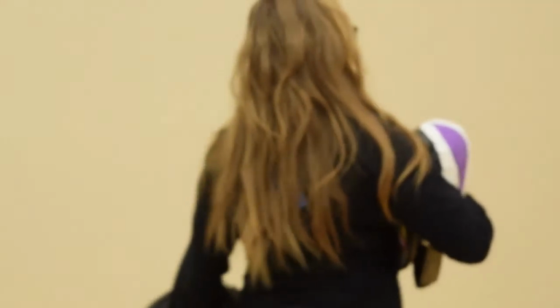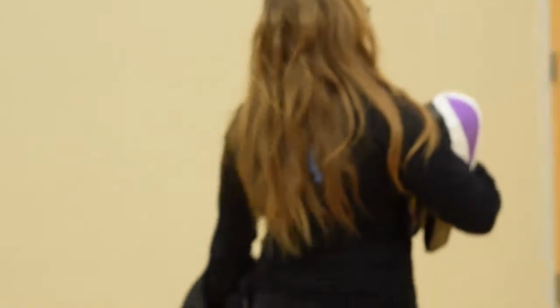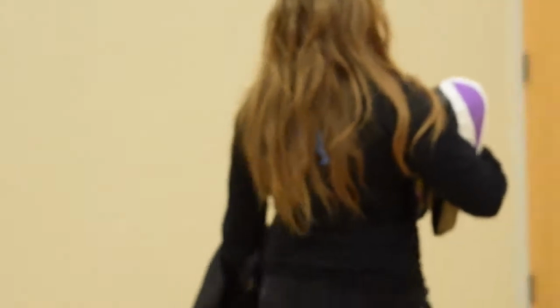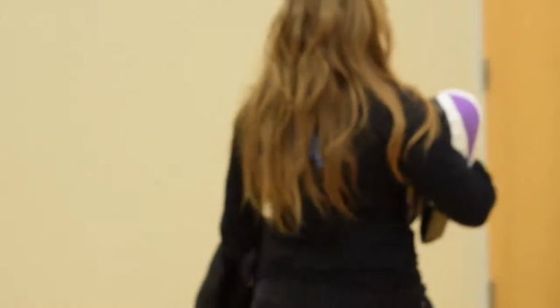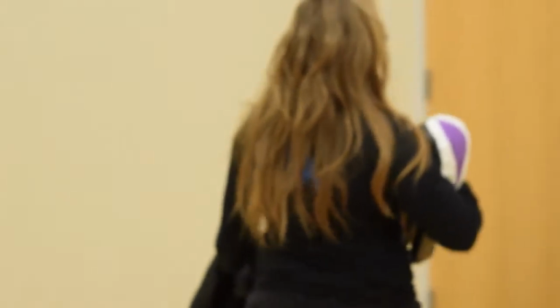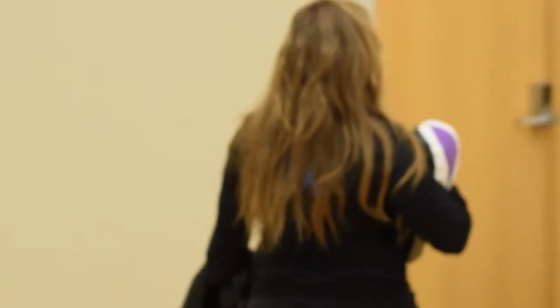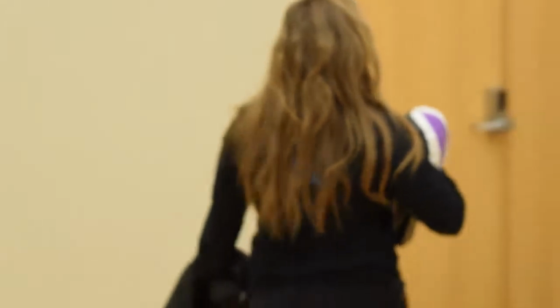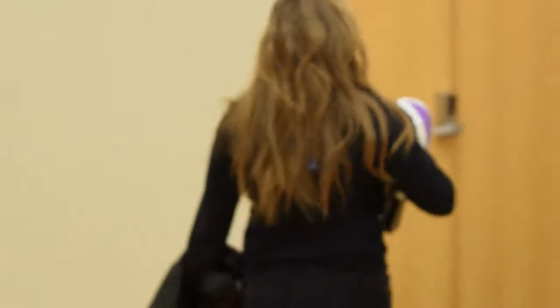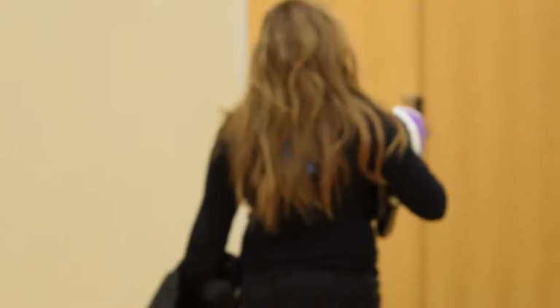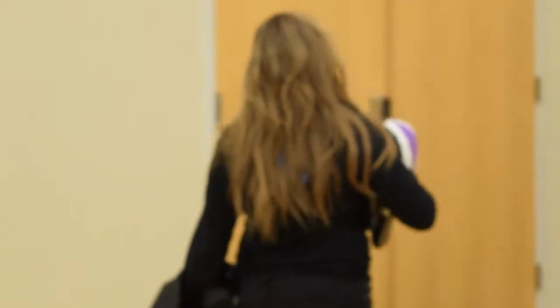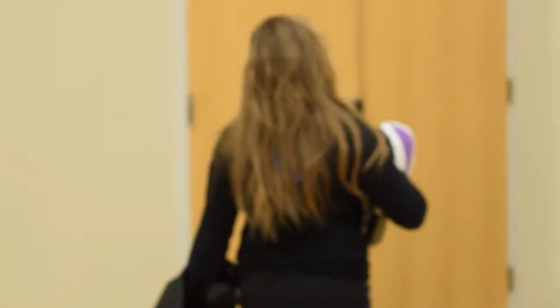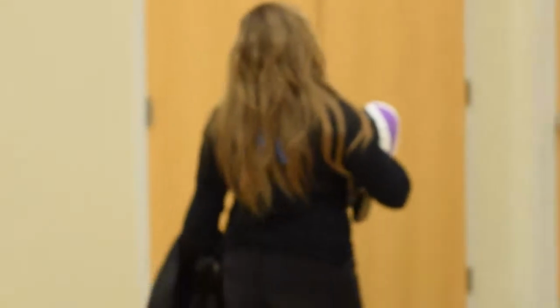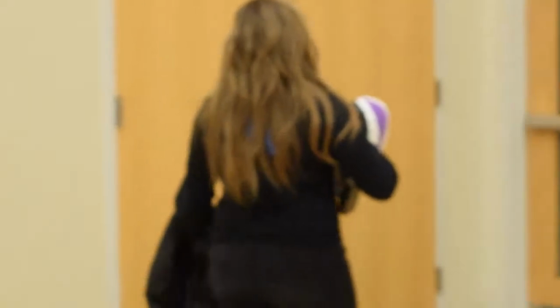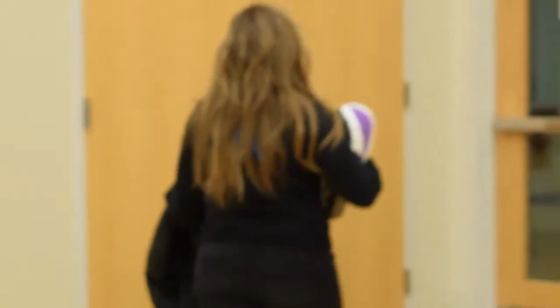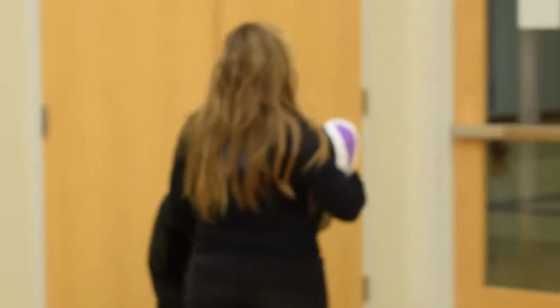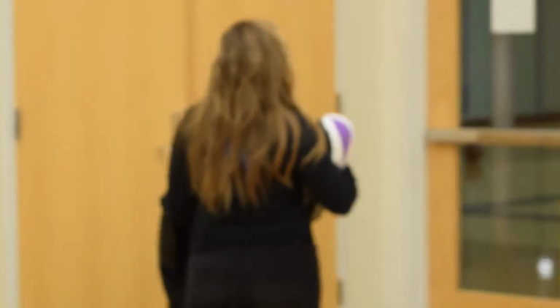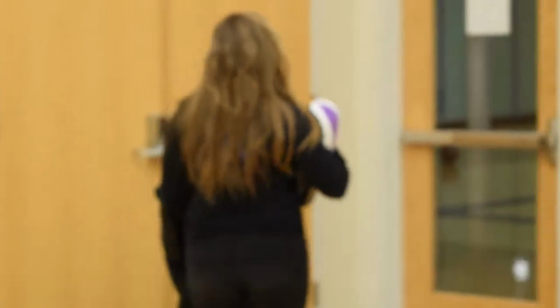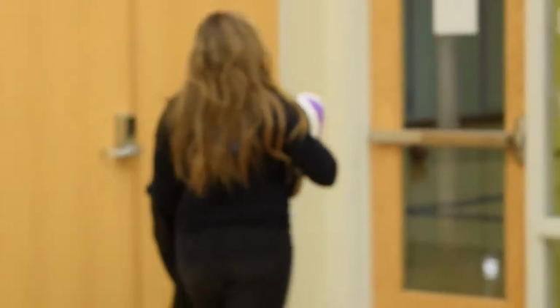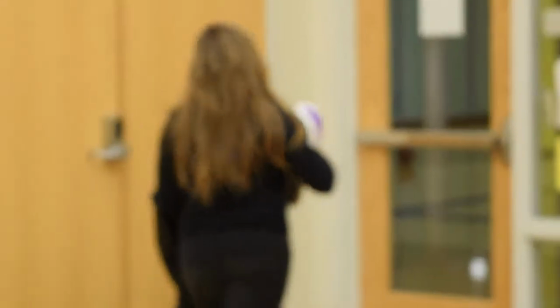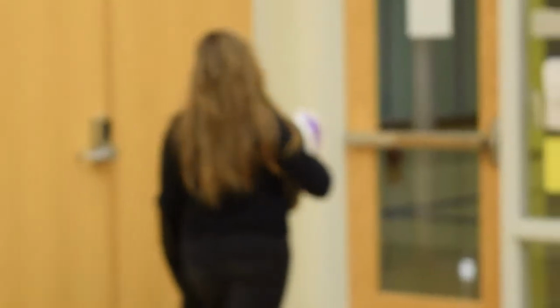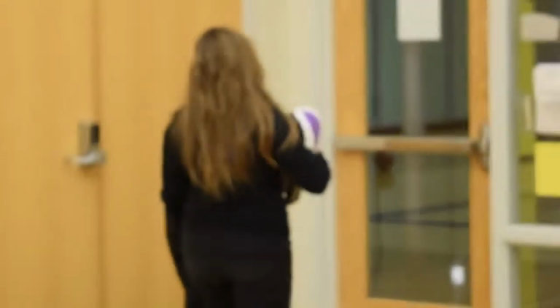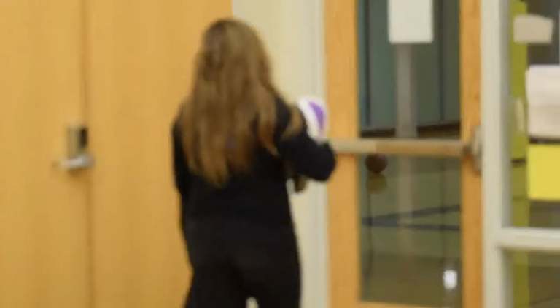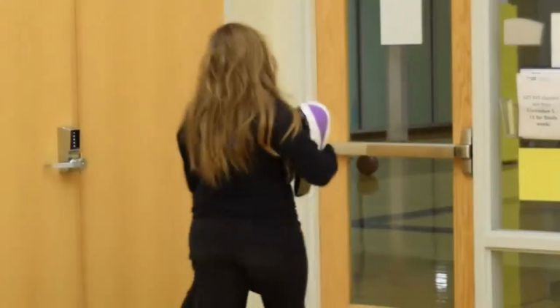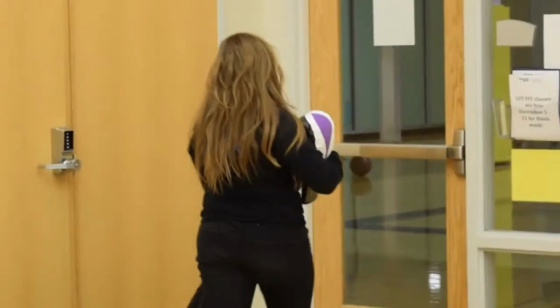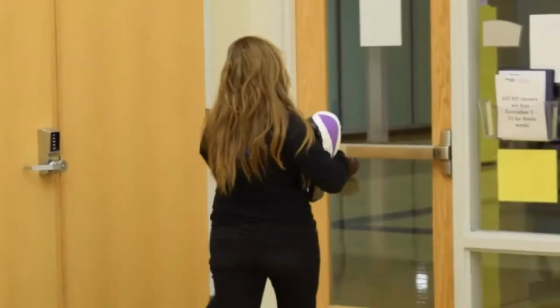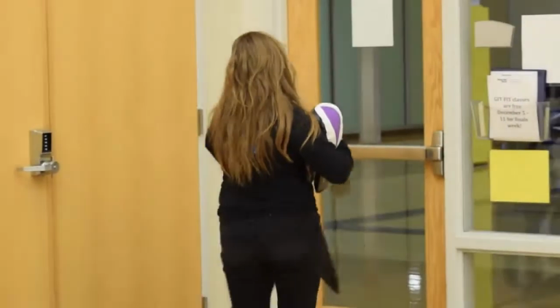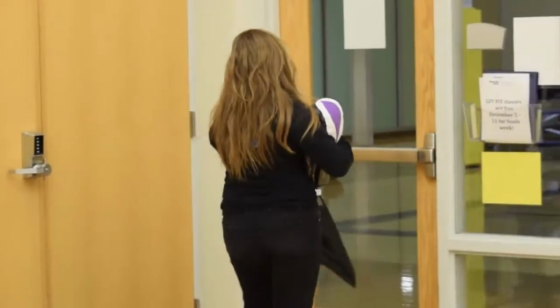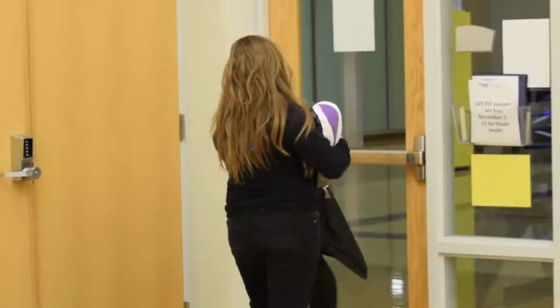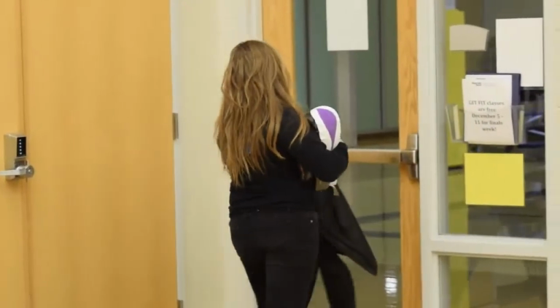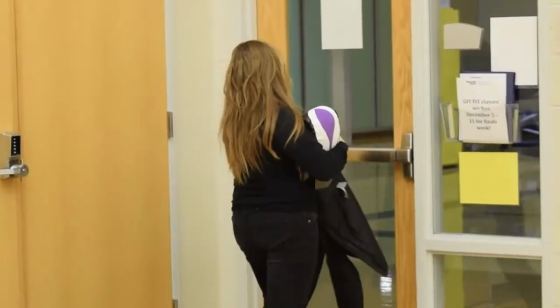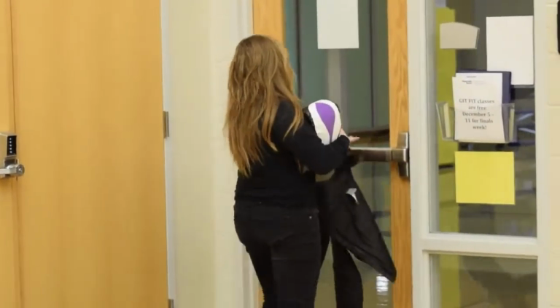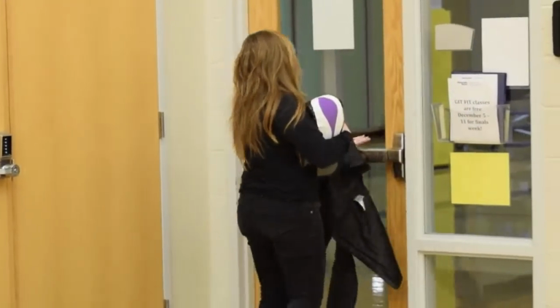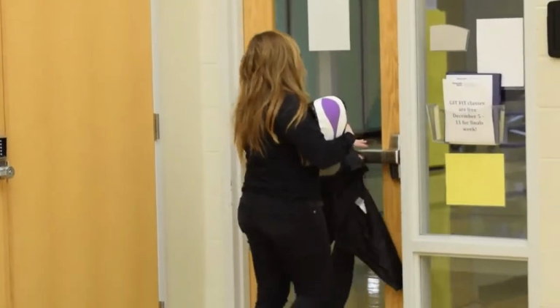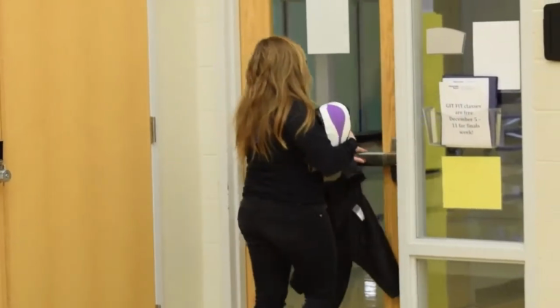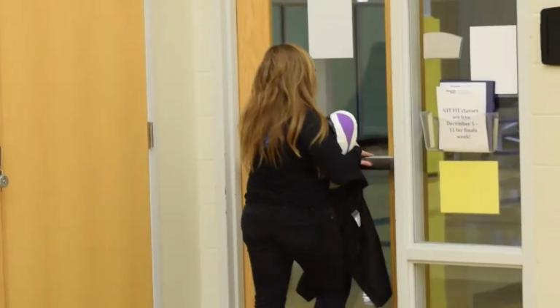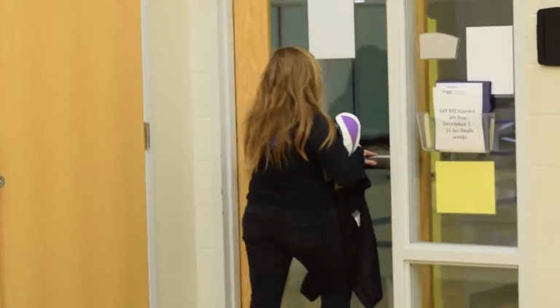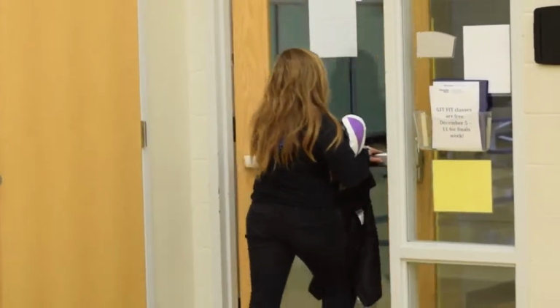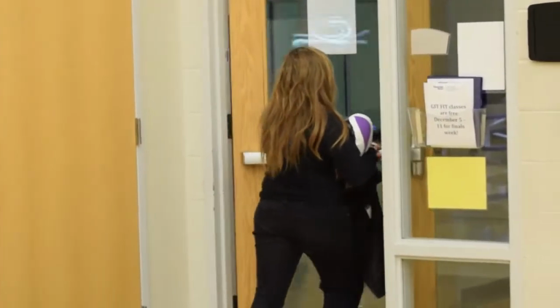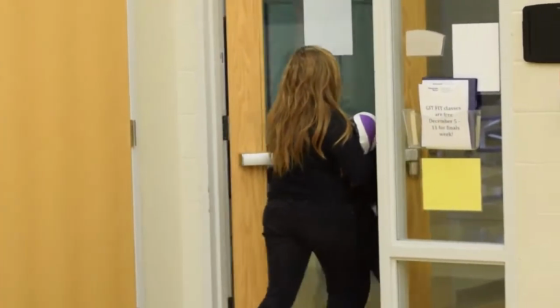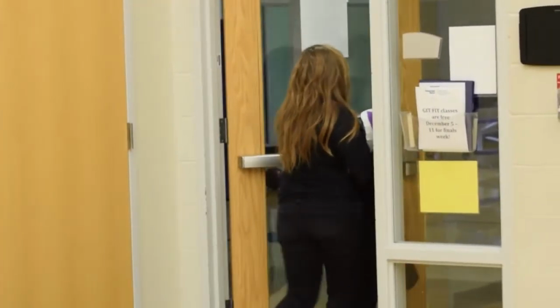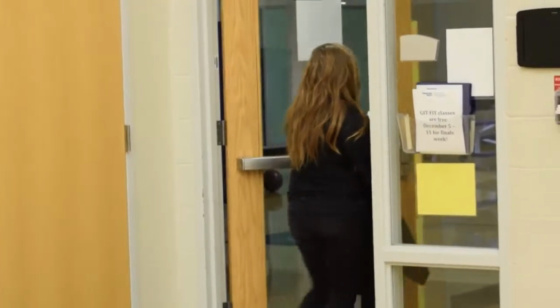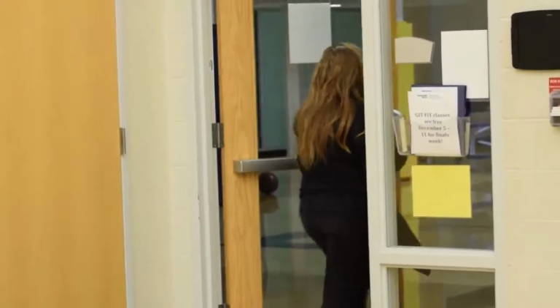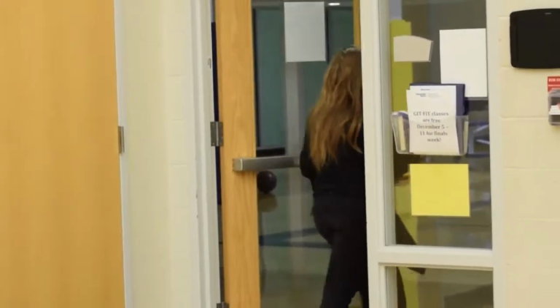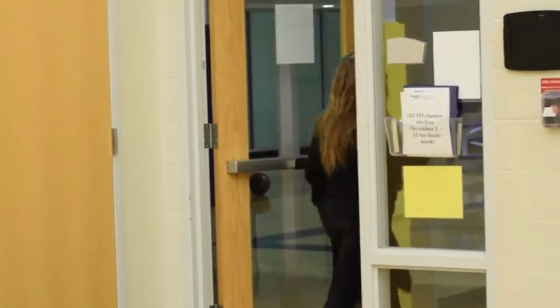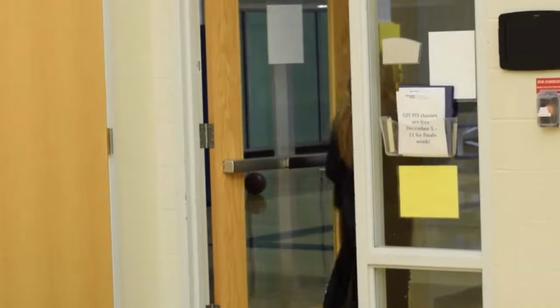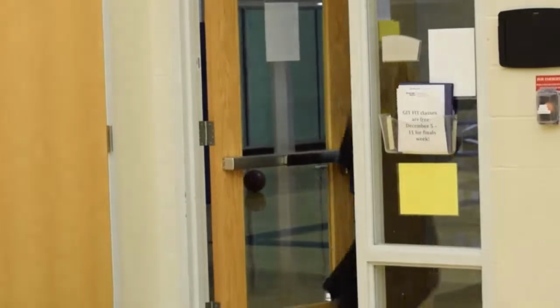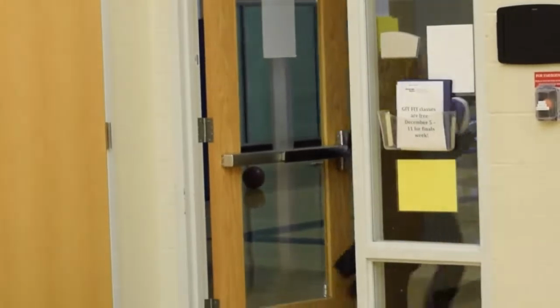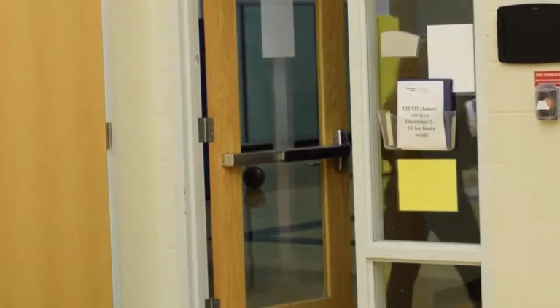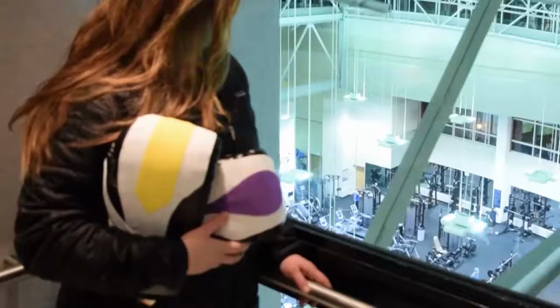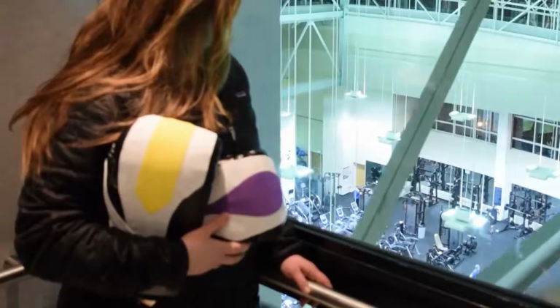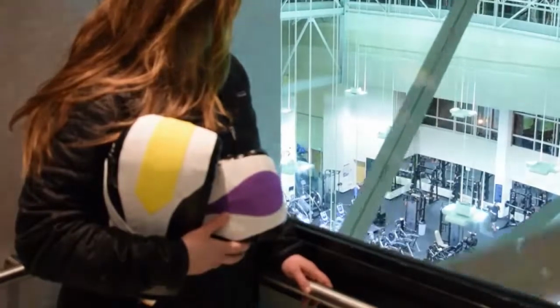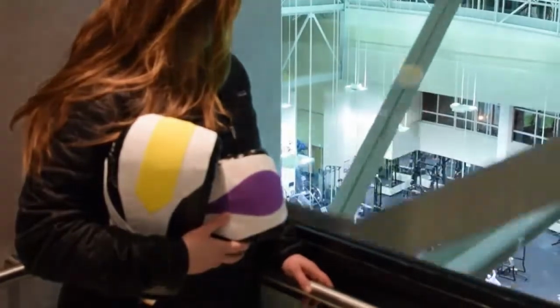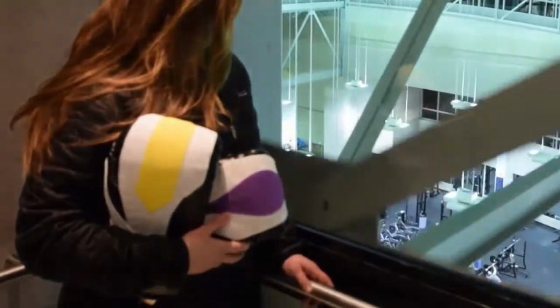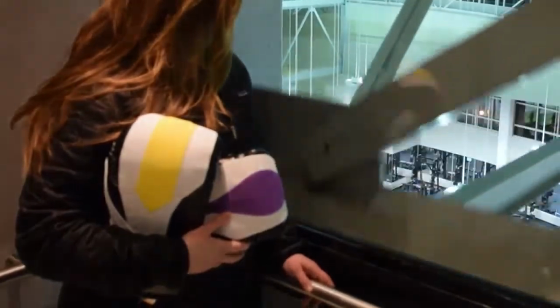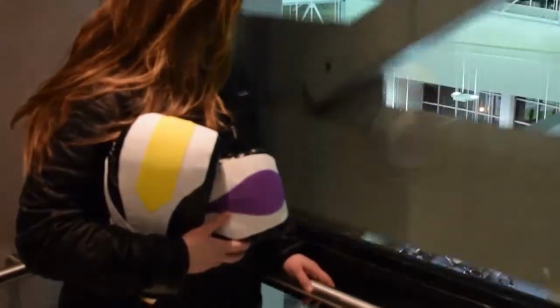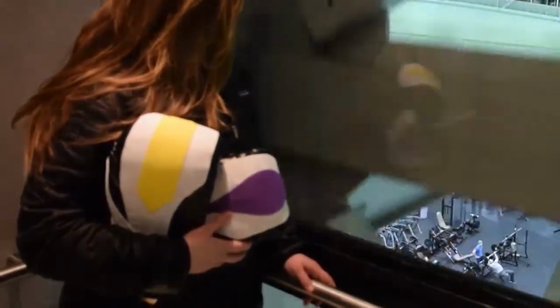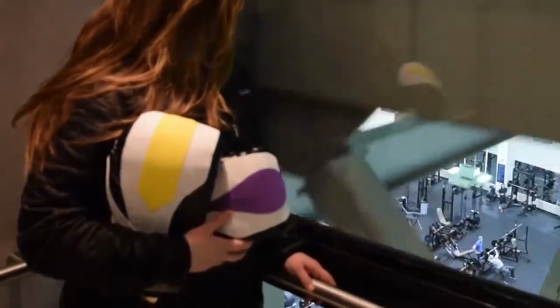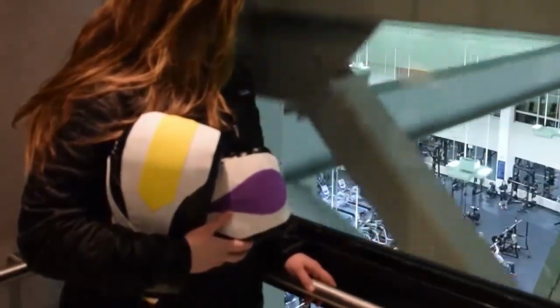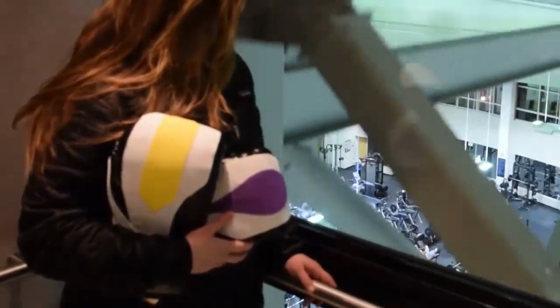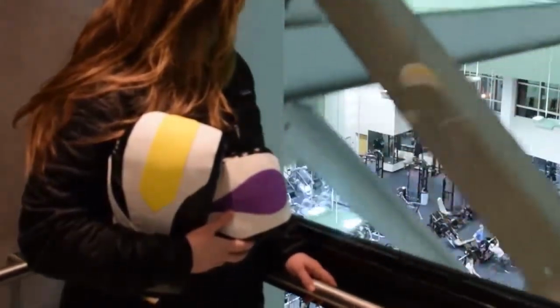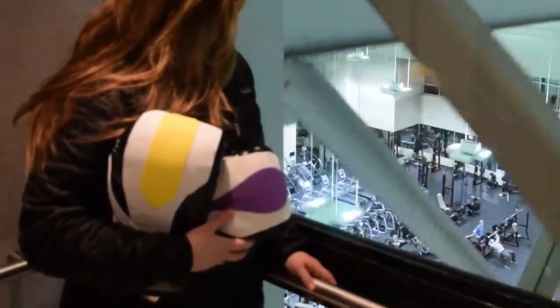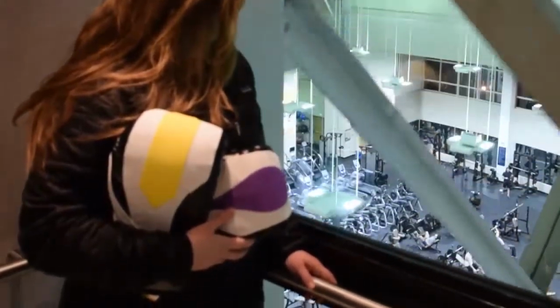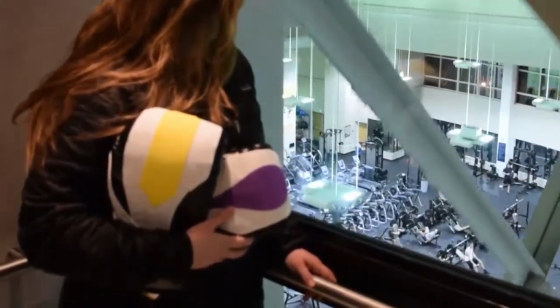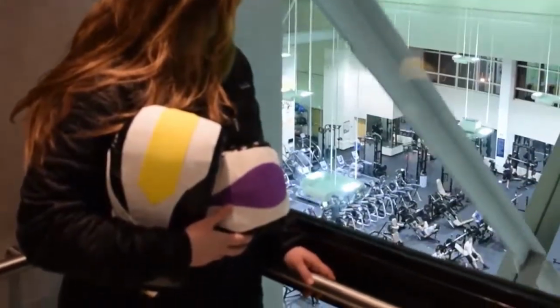Let us make your workout better with Strike, the first interactive boxing gloves for cardio cross training.